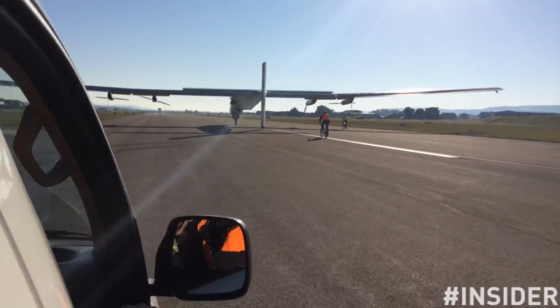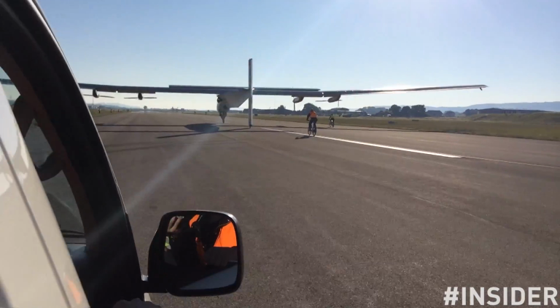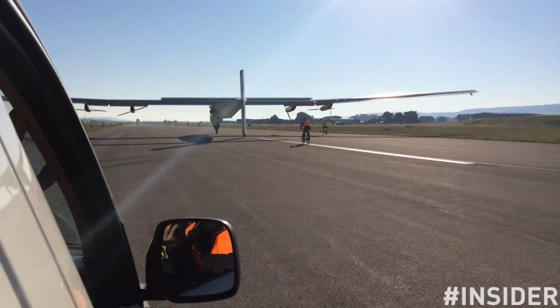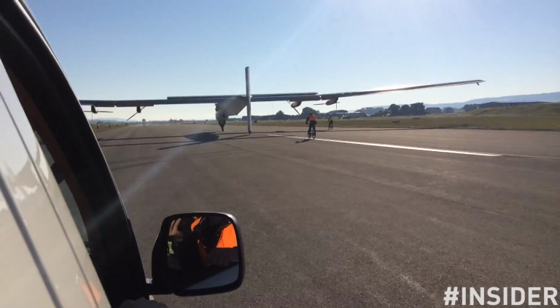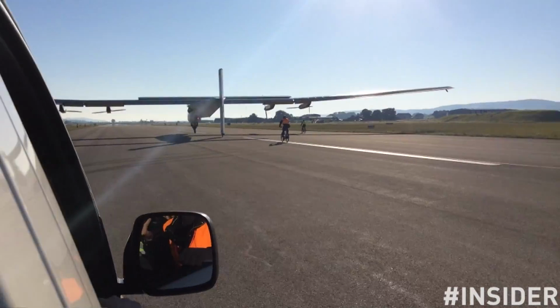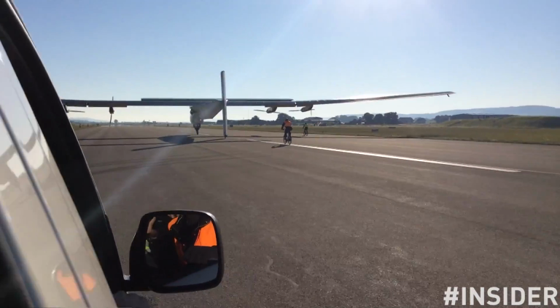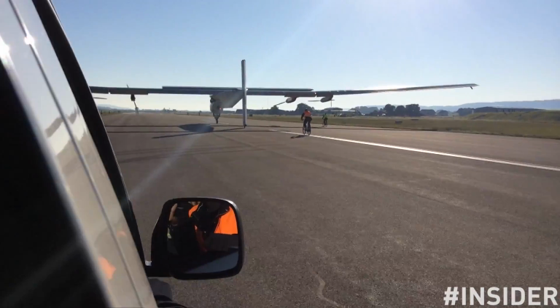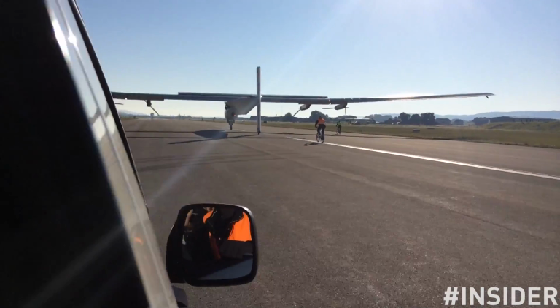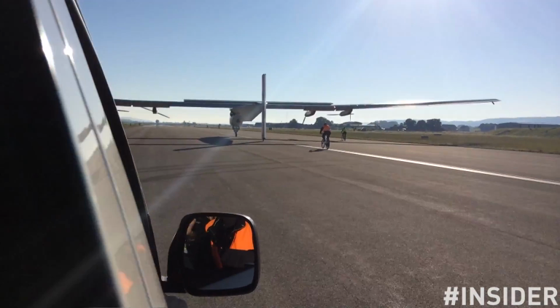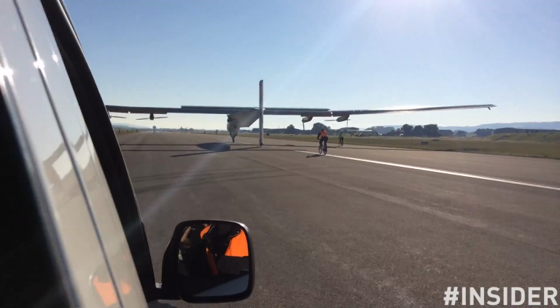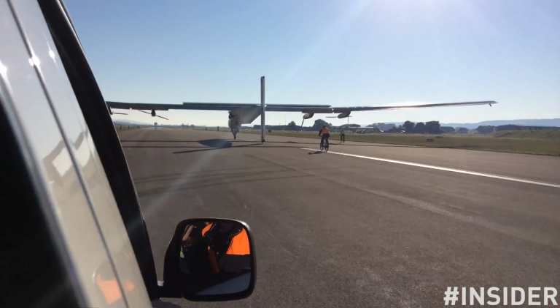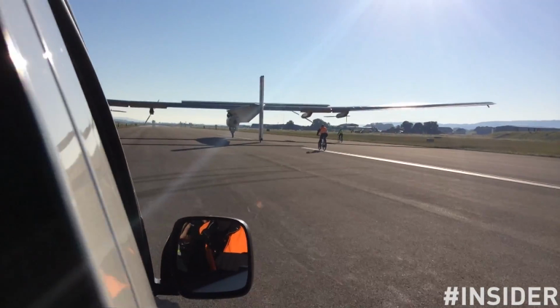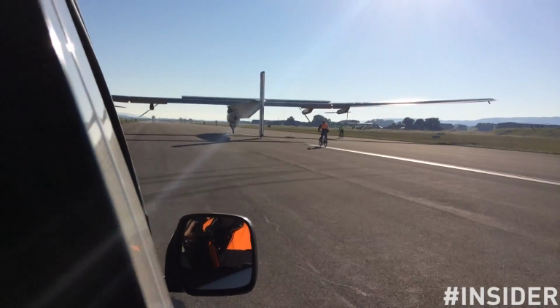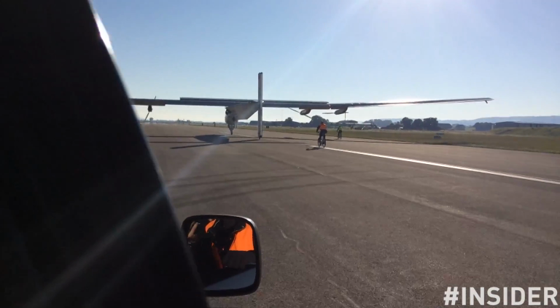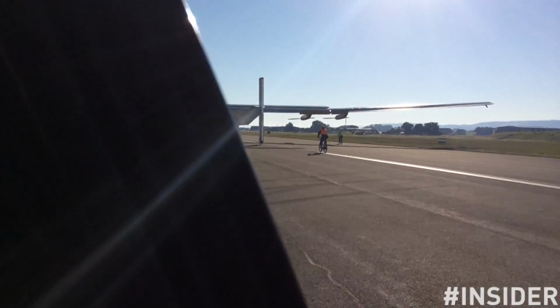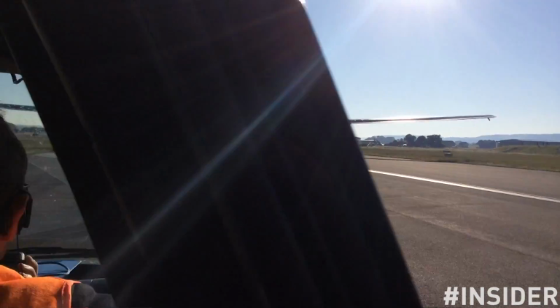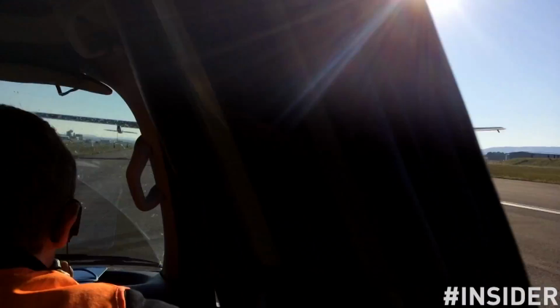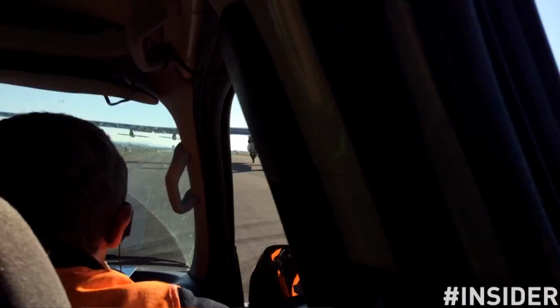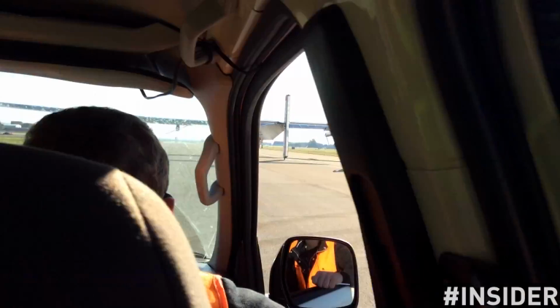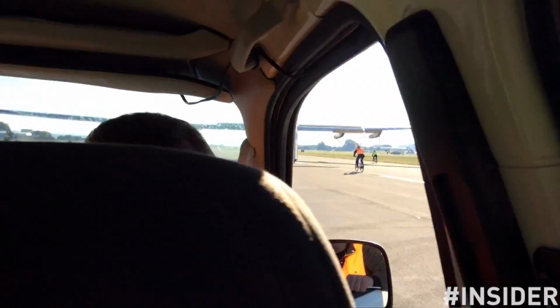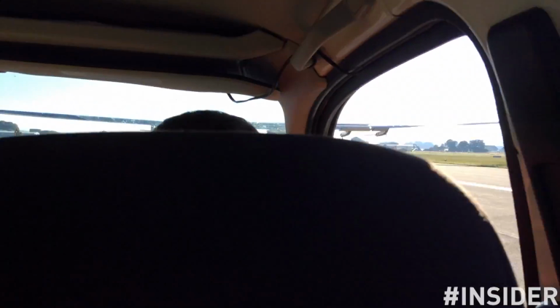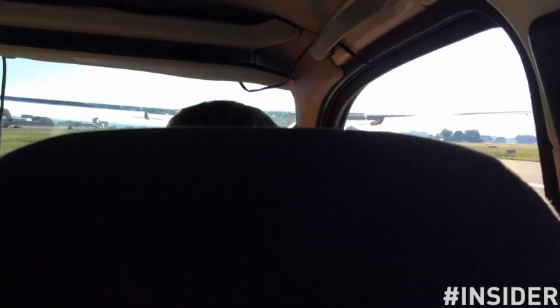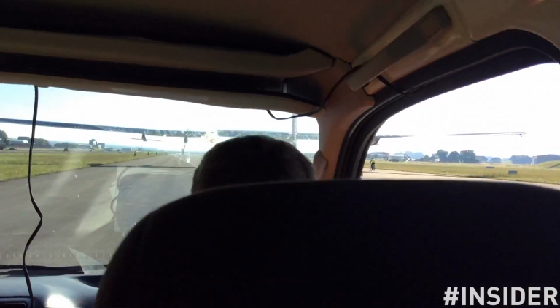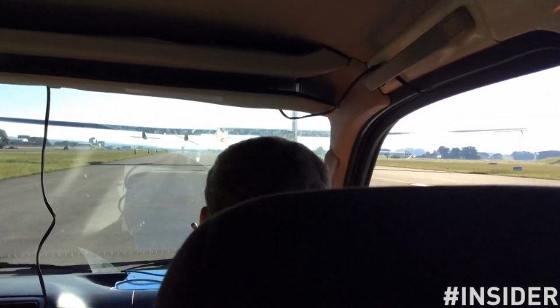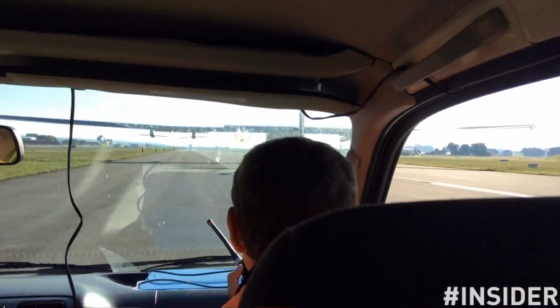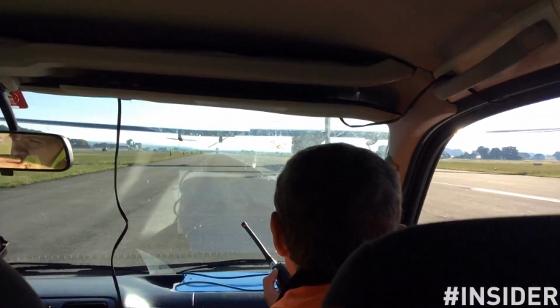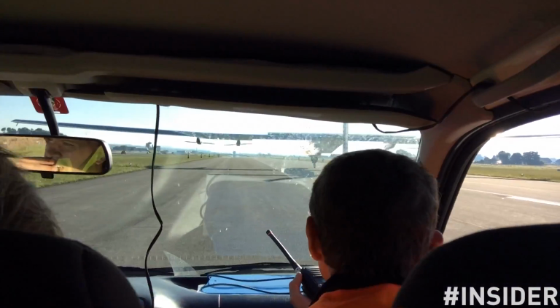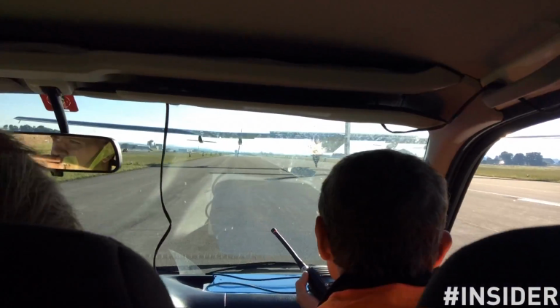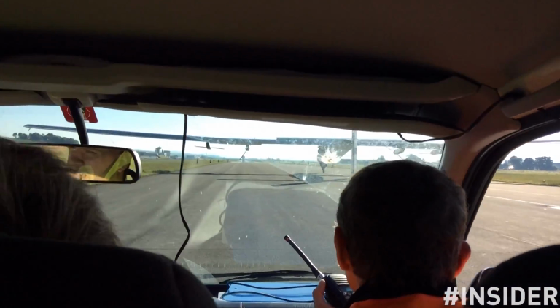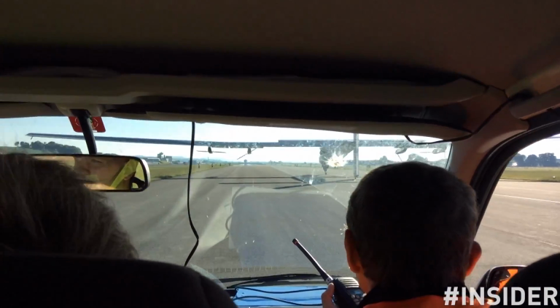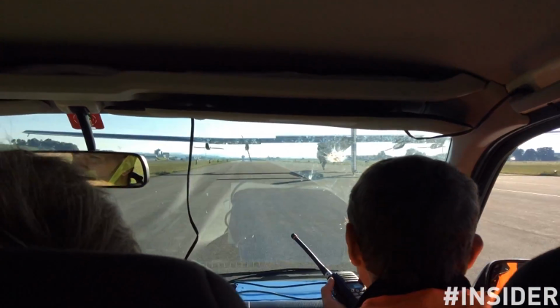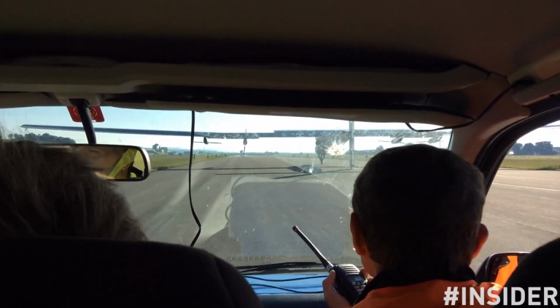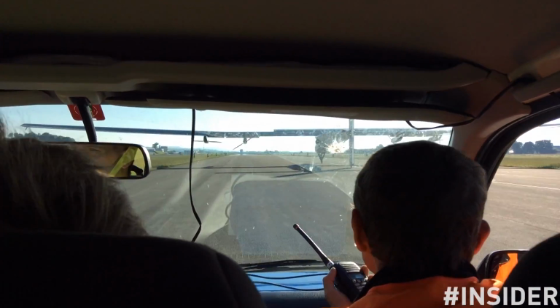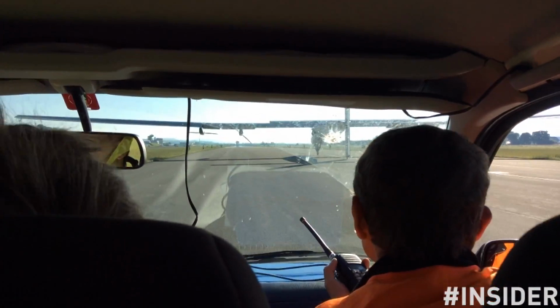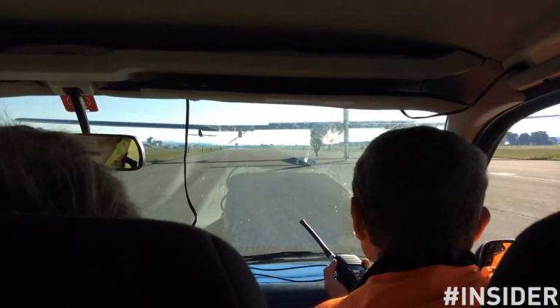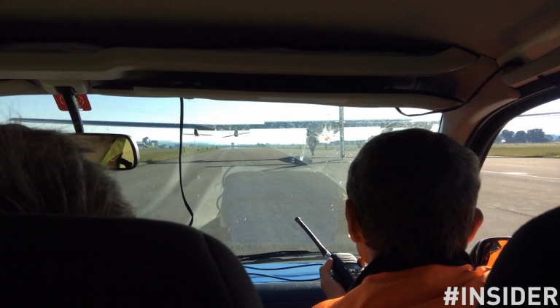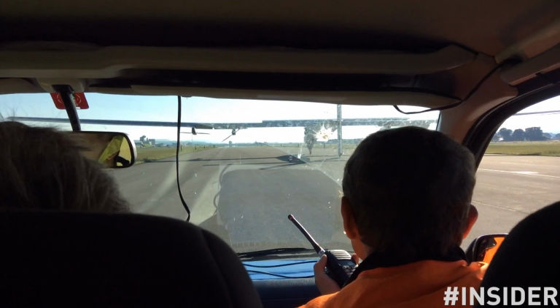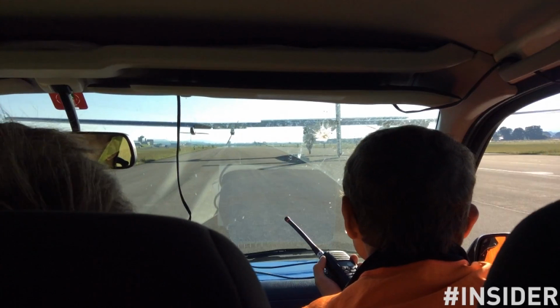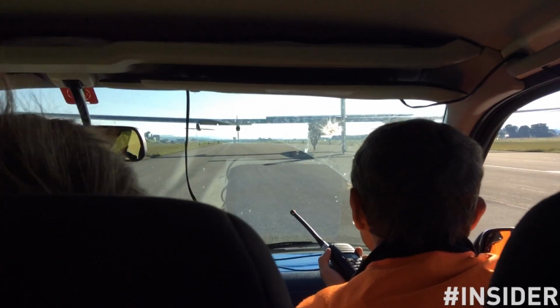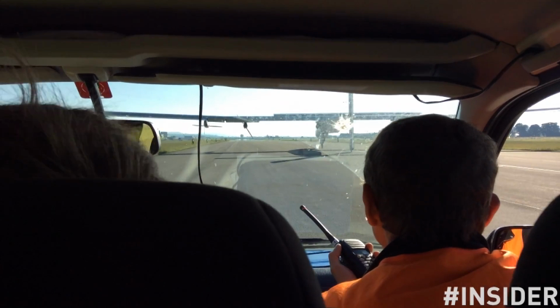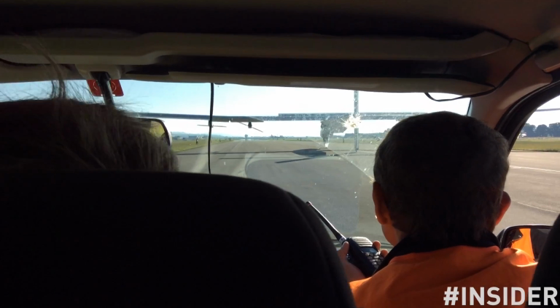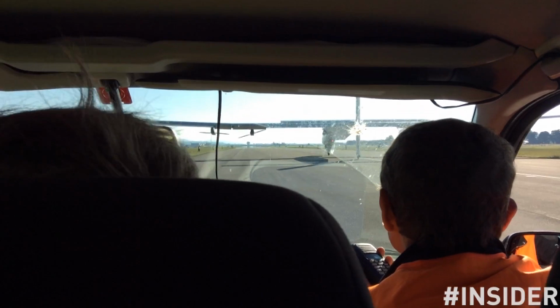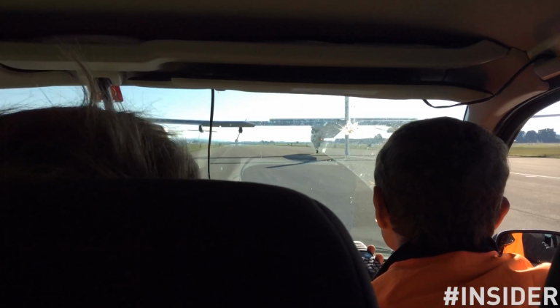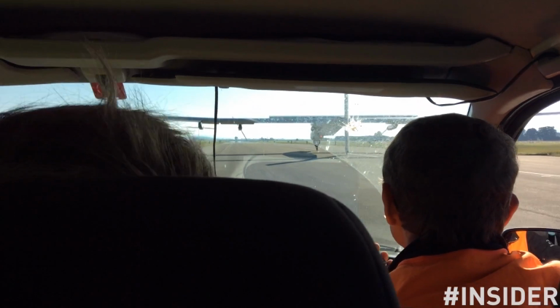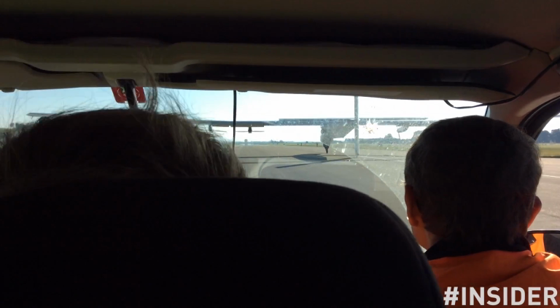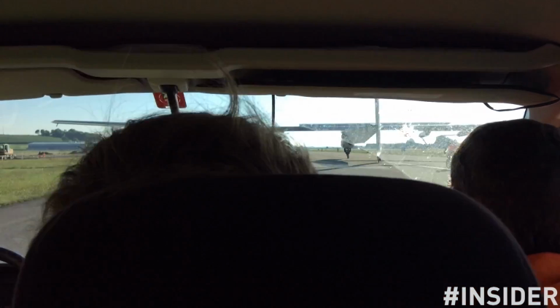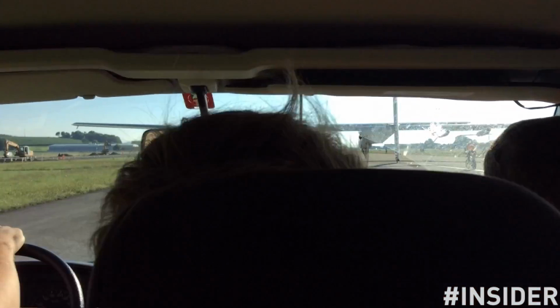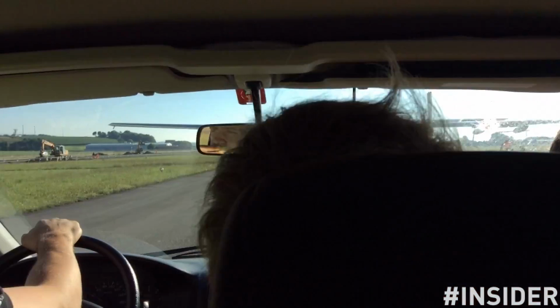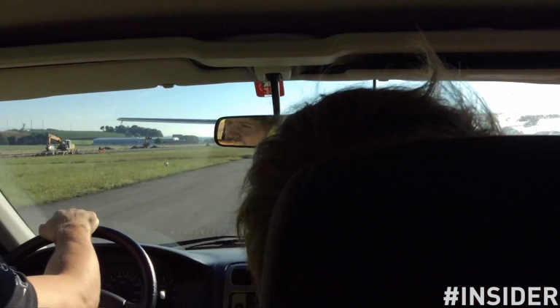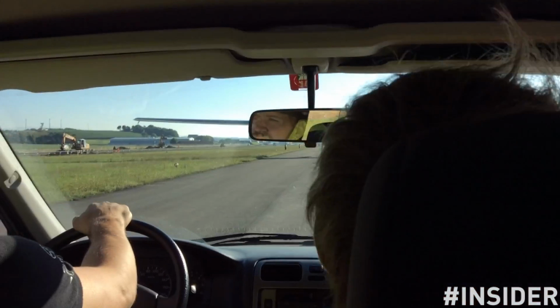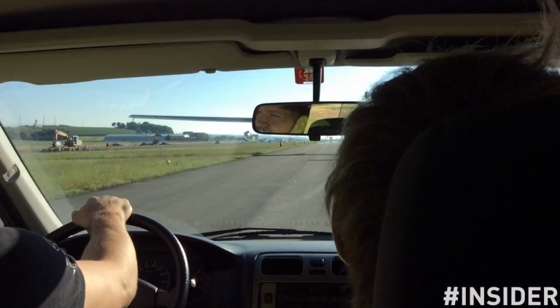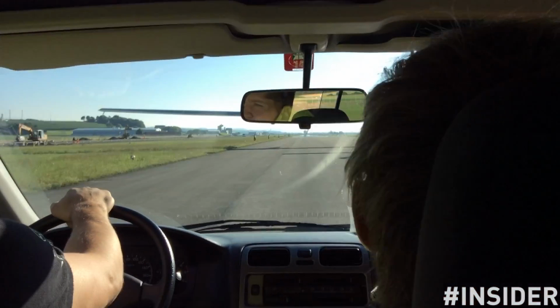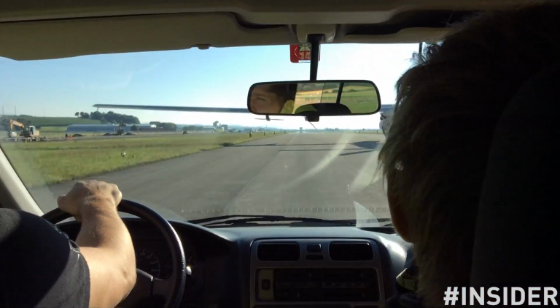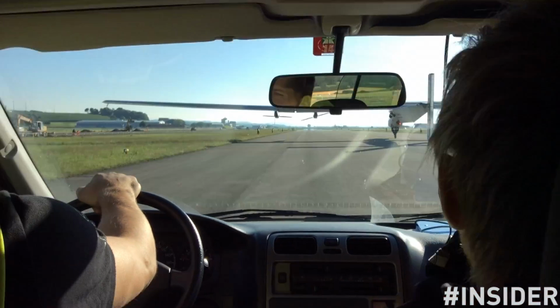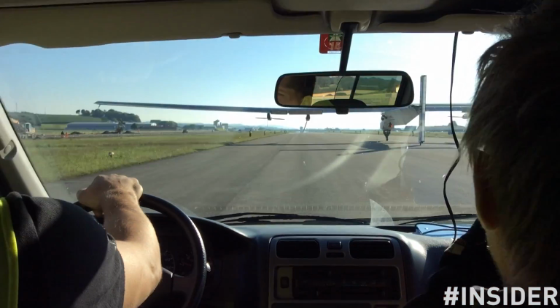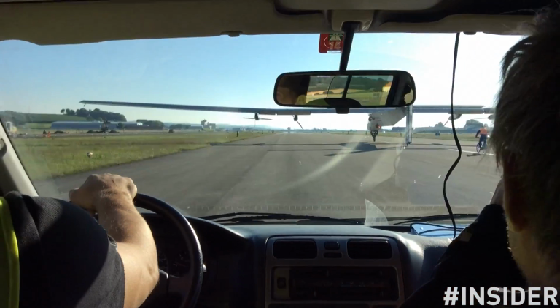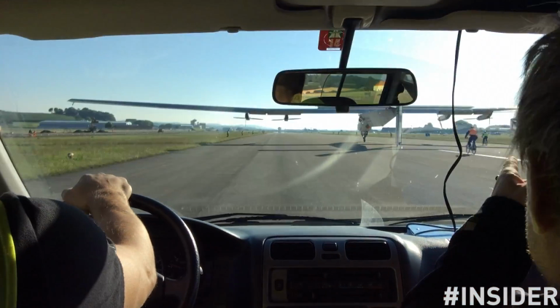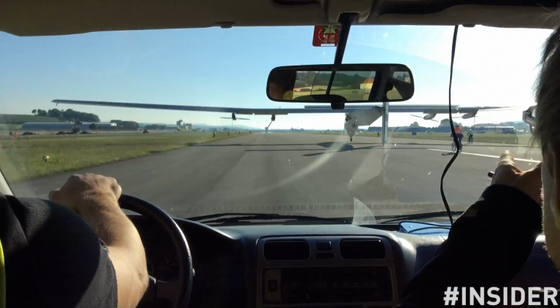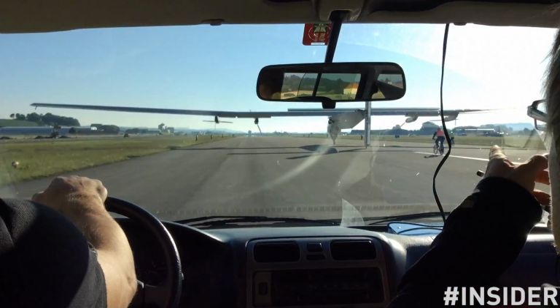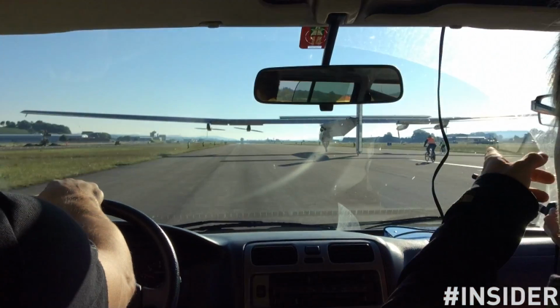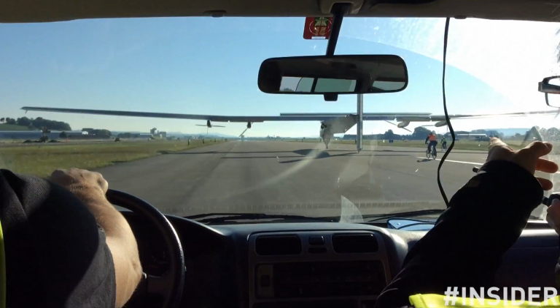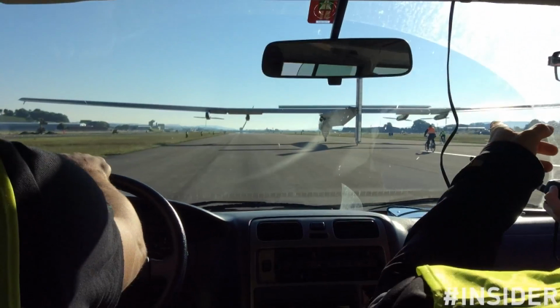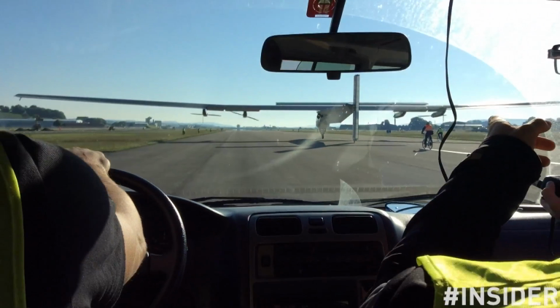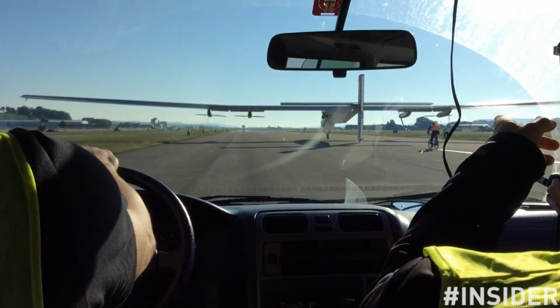And this concludes the third test flight of Solar Impulse 2. Thank you for following the Insider Series, and see you next Tuesday!